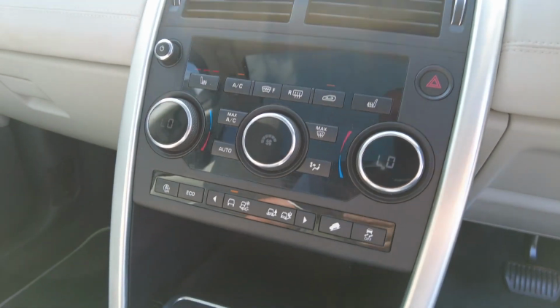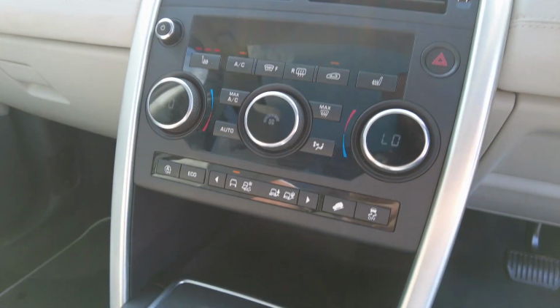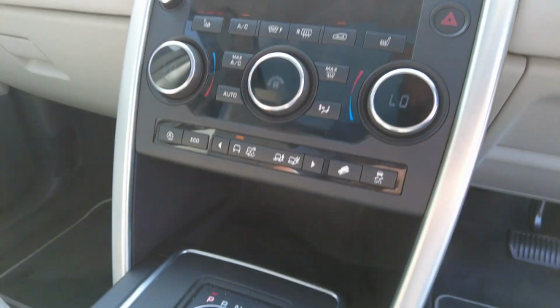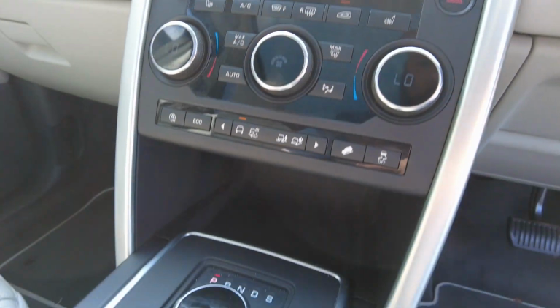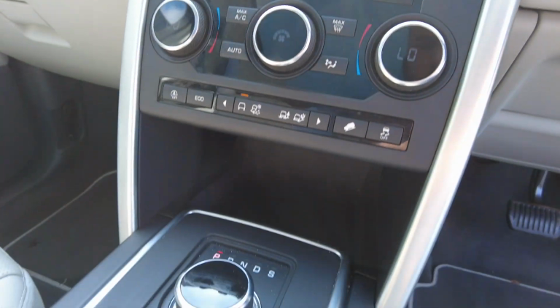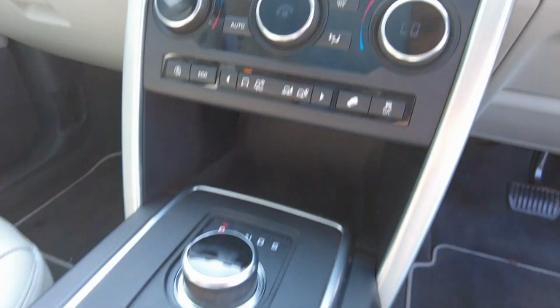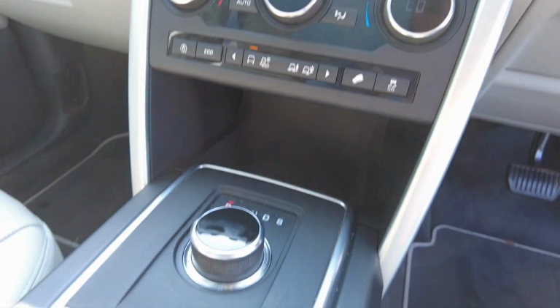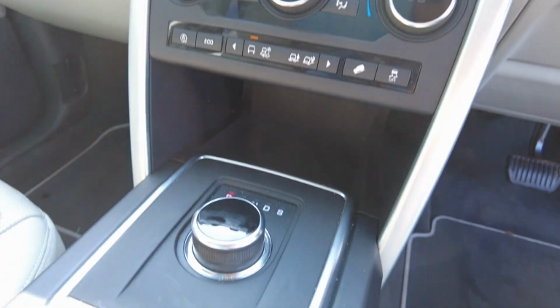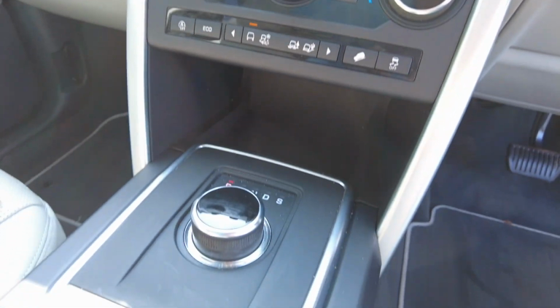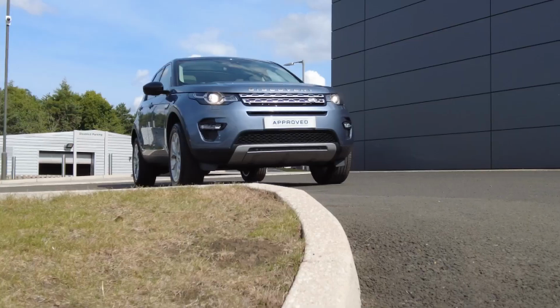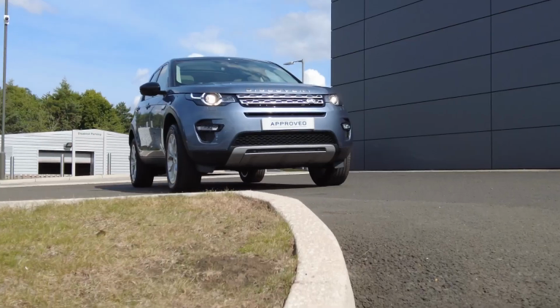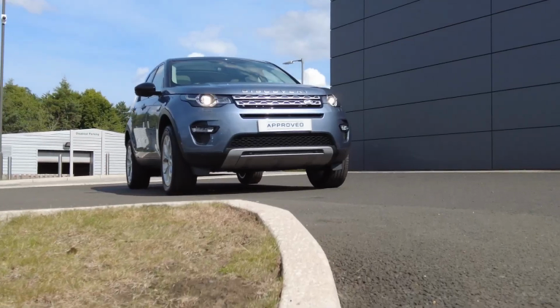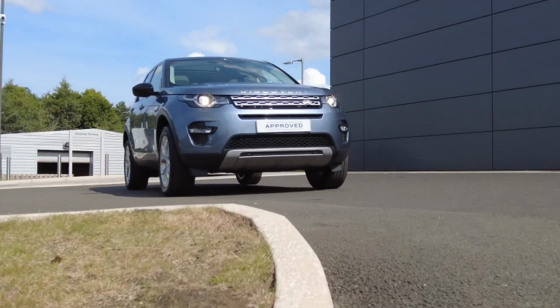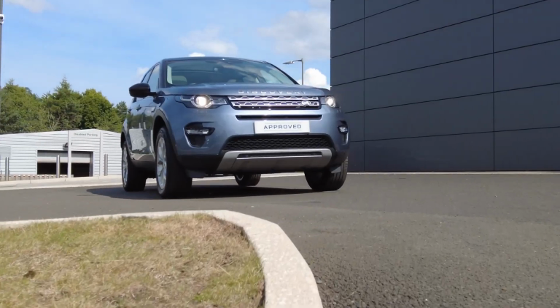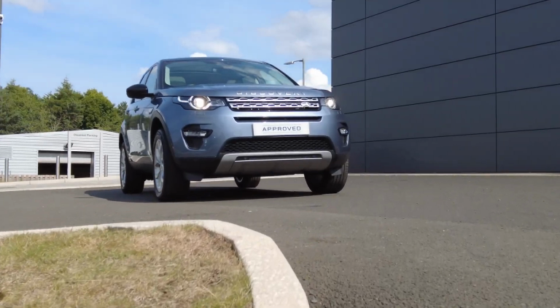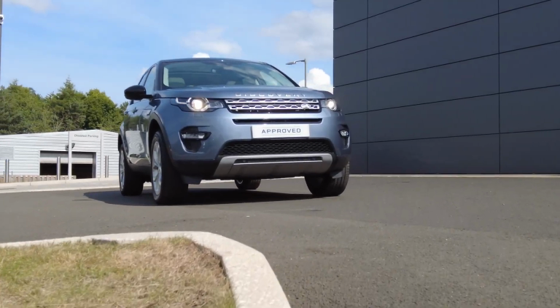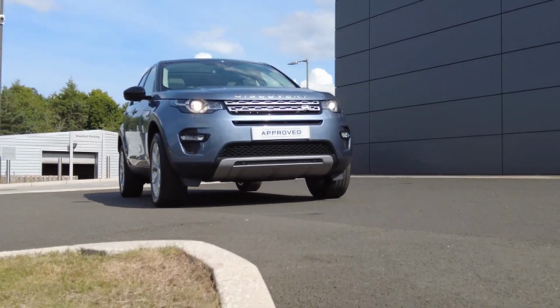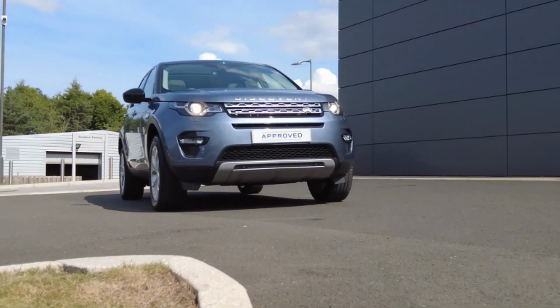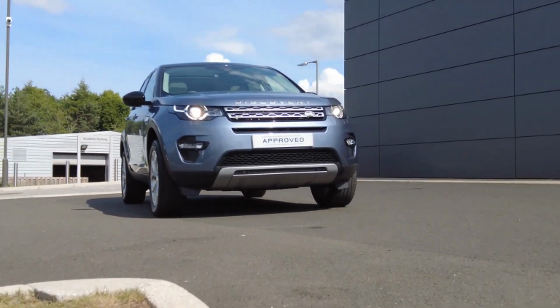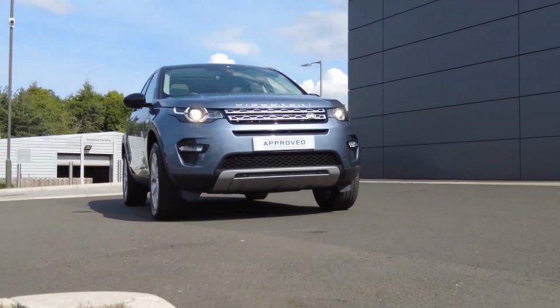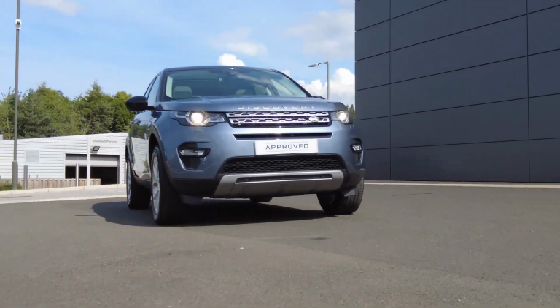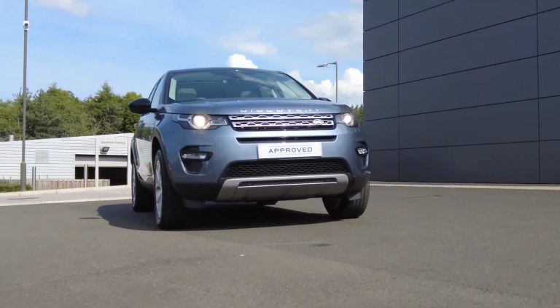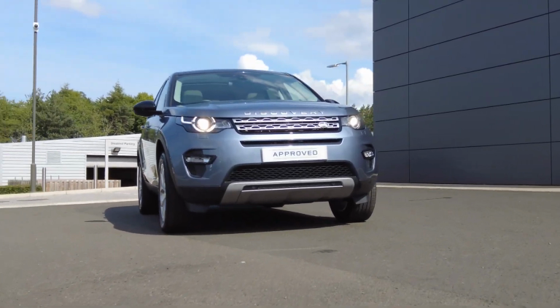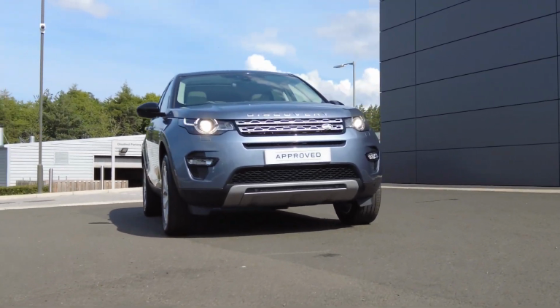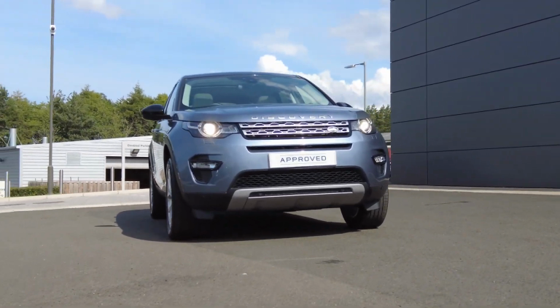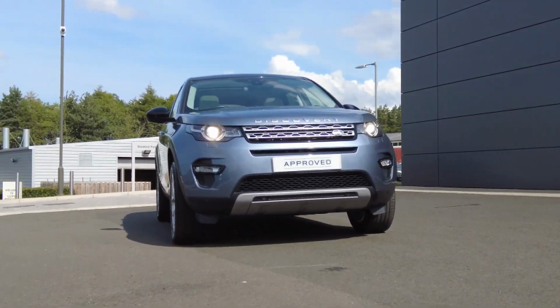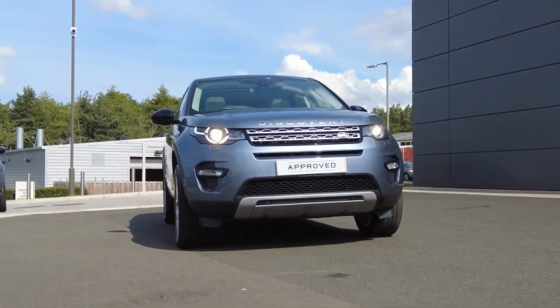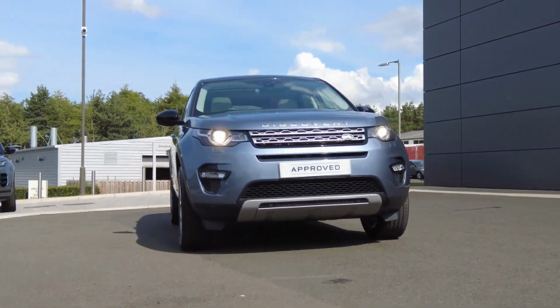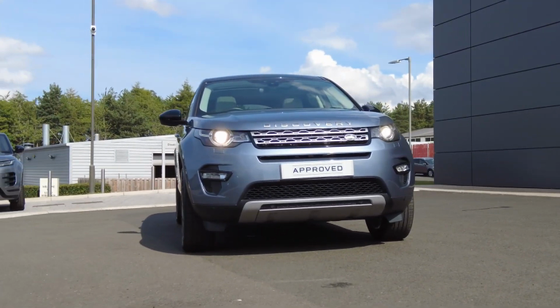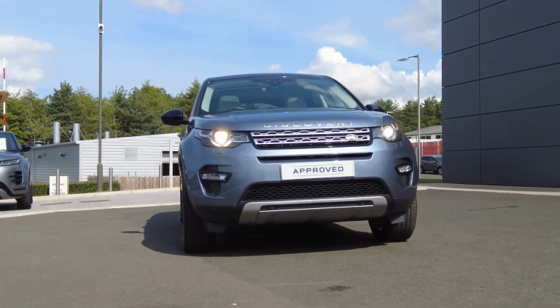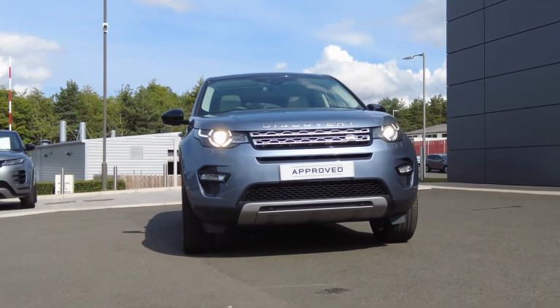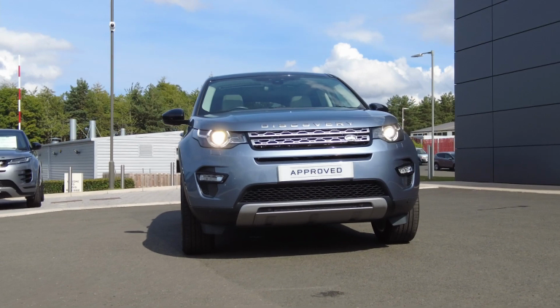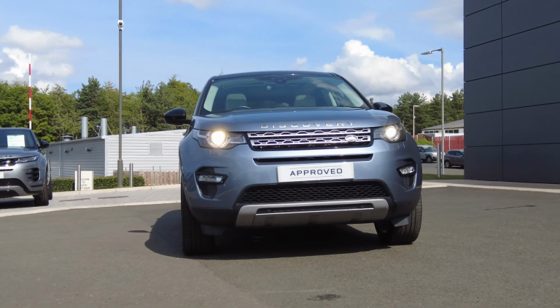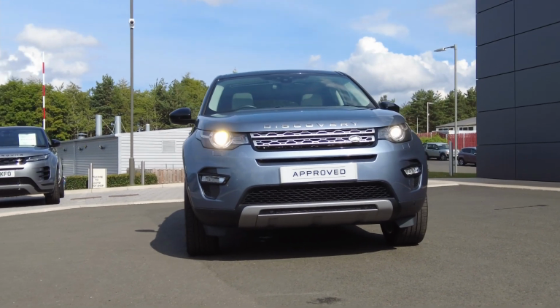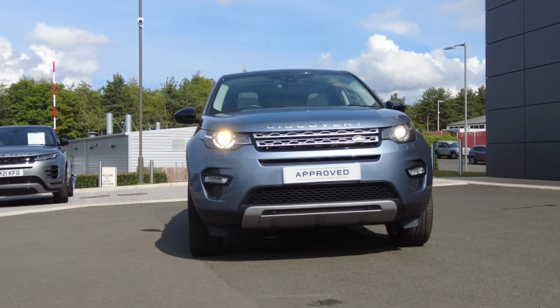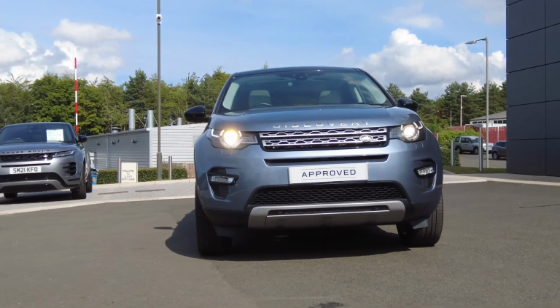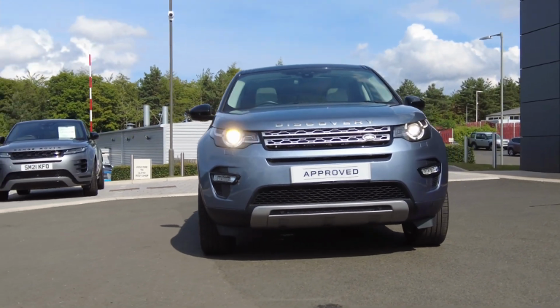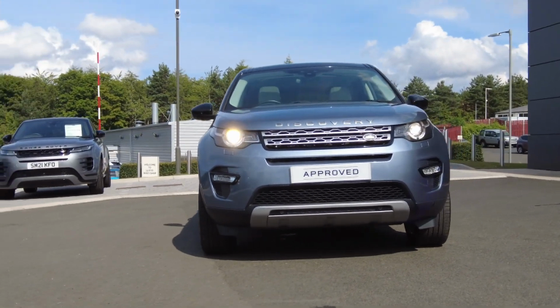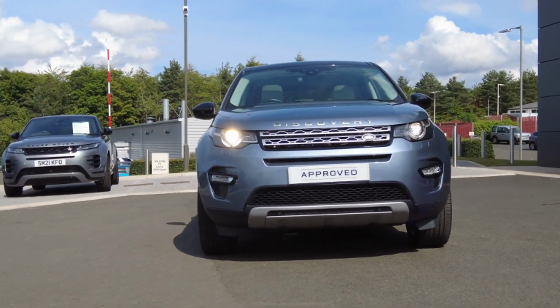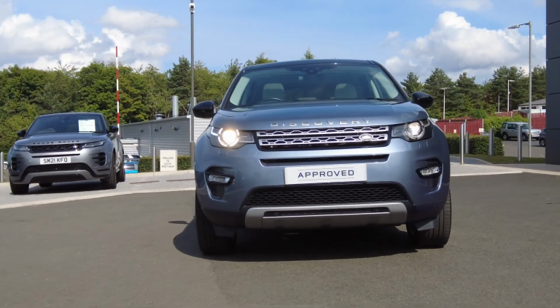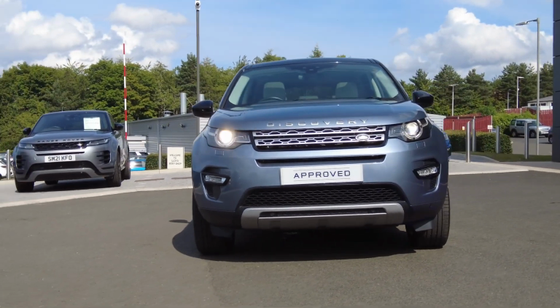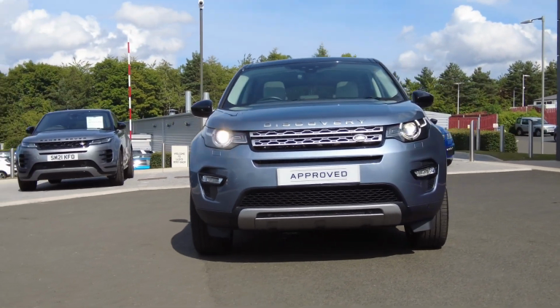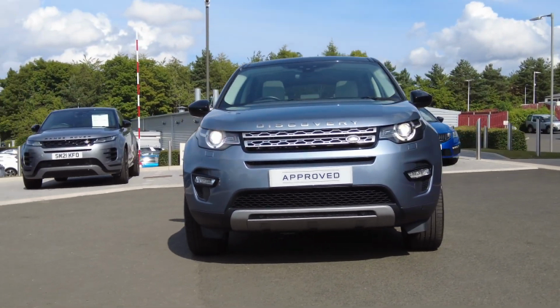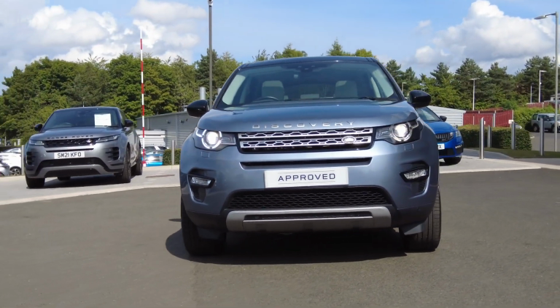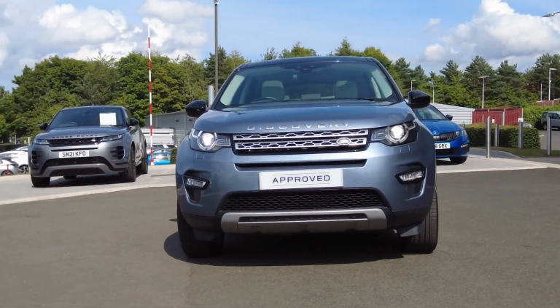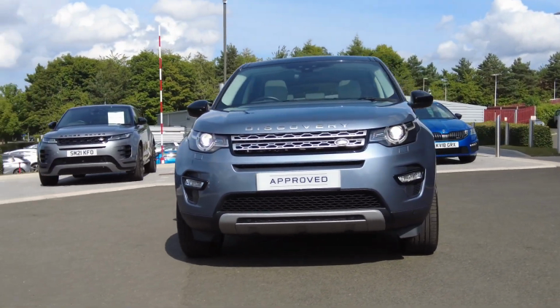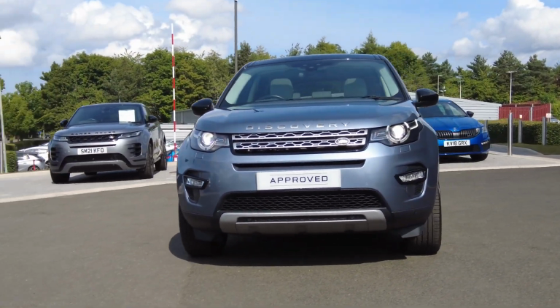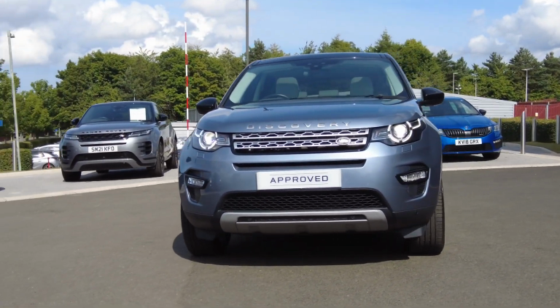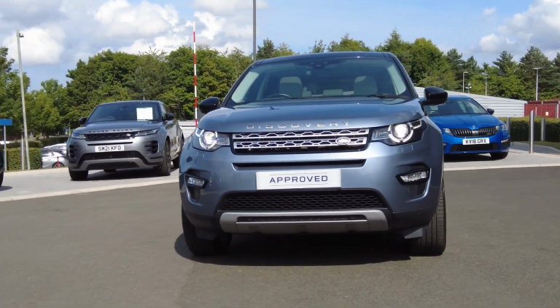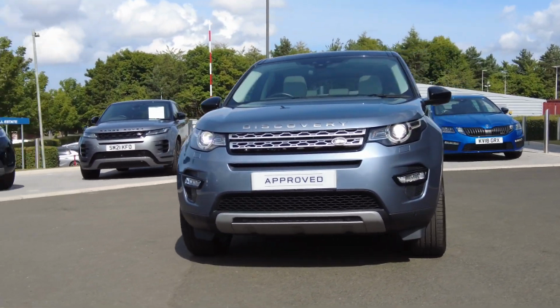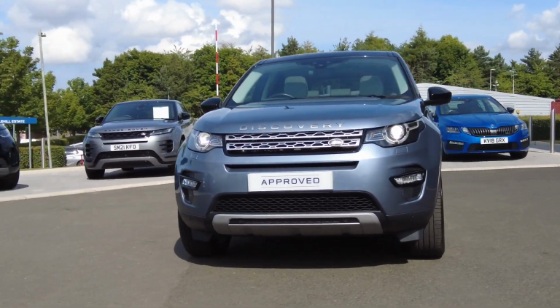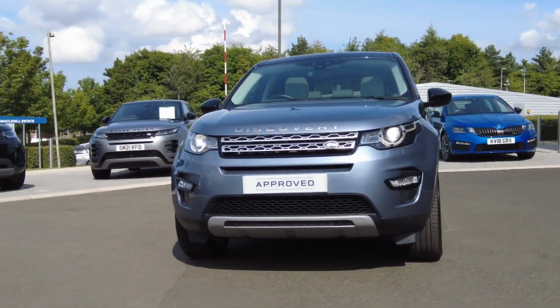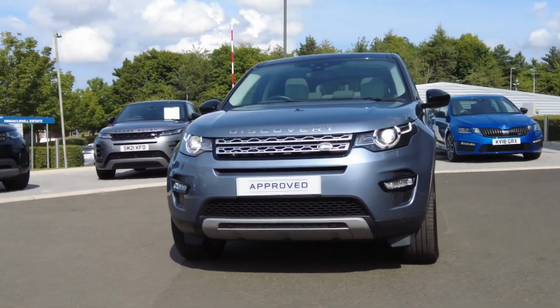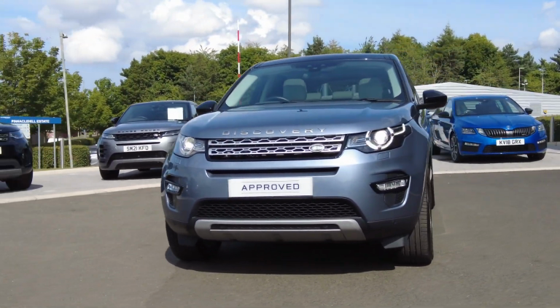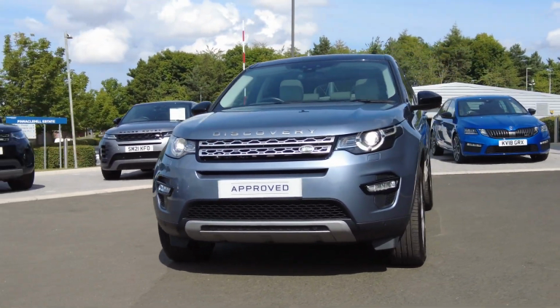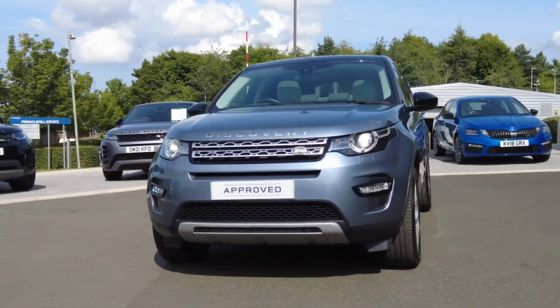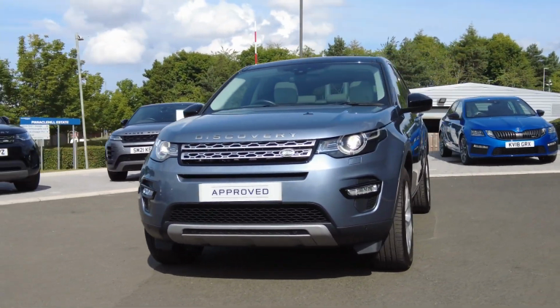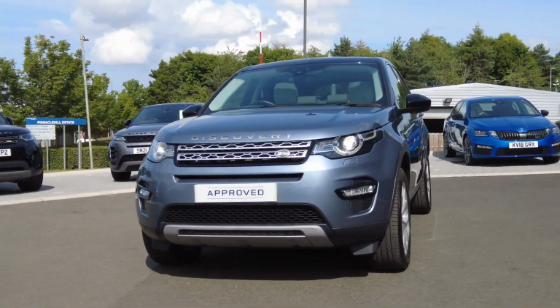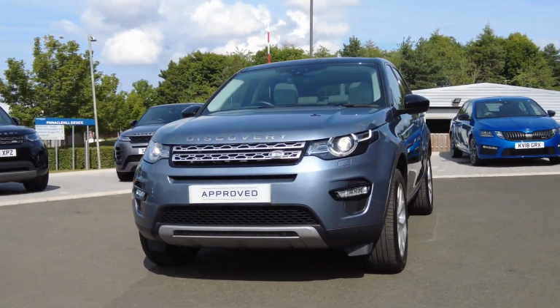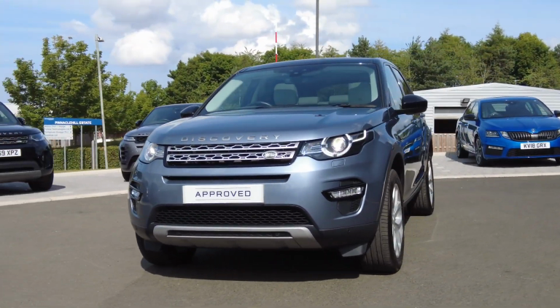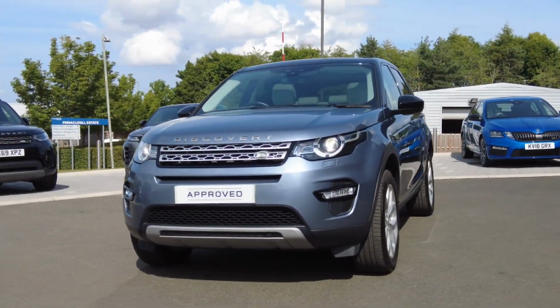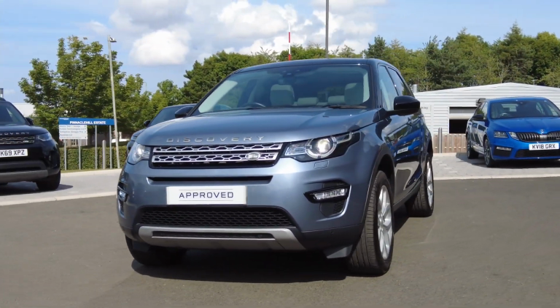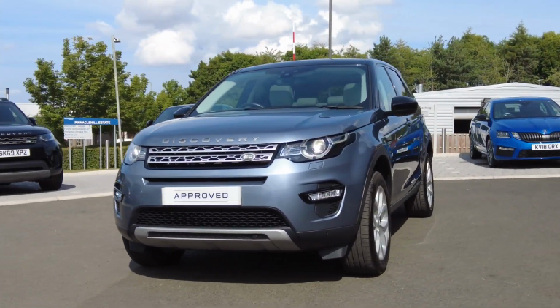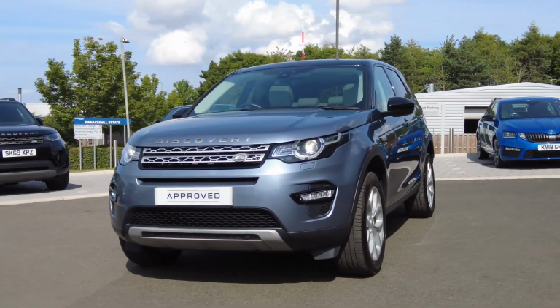For more information on this stunning Land Rover Discovery Sport, contact our sales team on 01573 224 345.